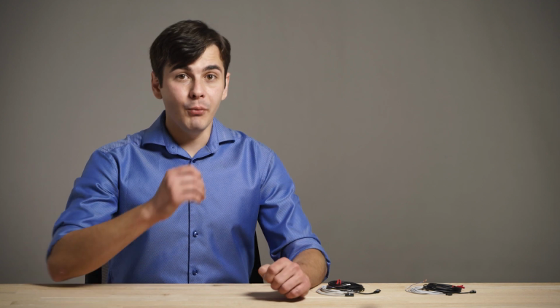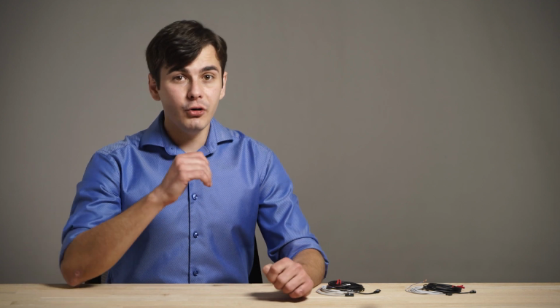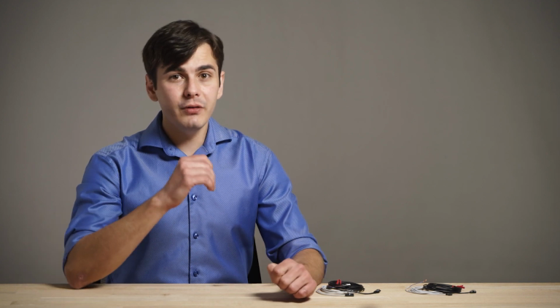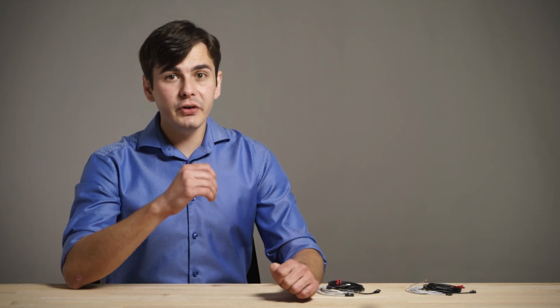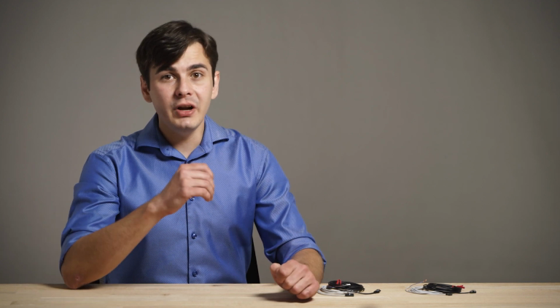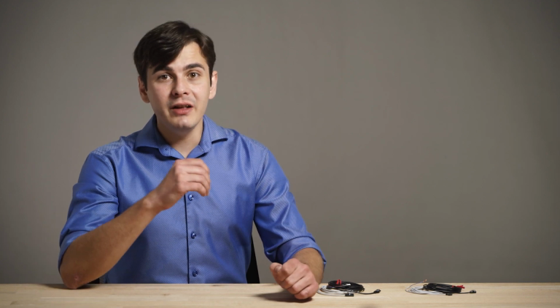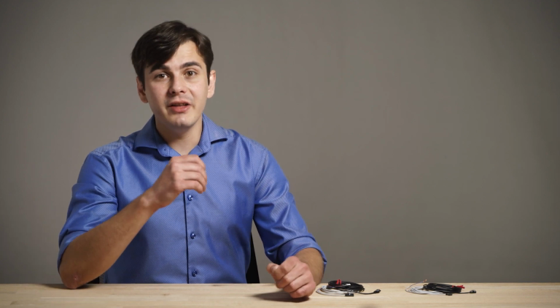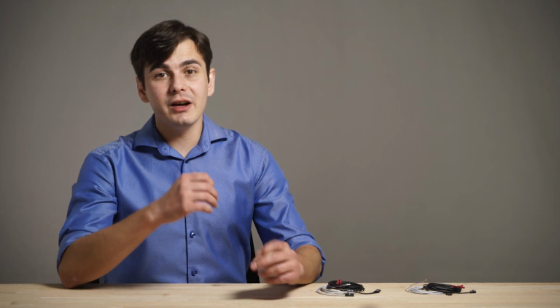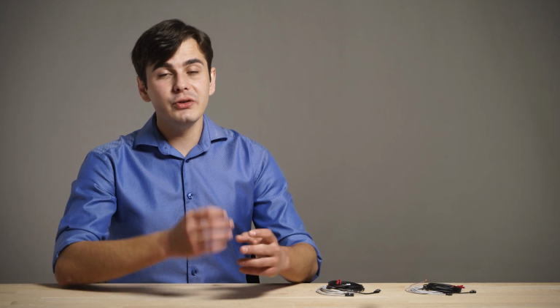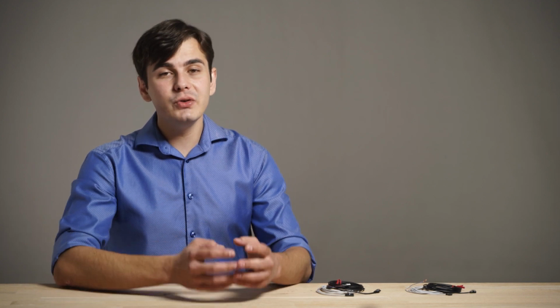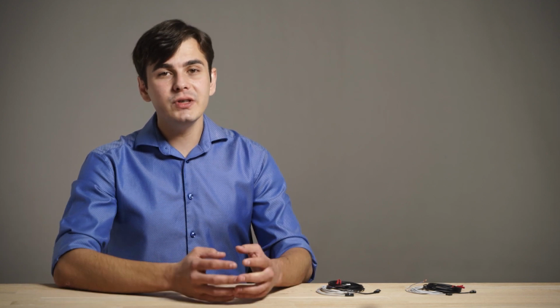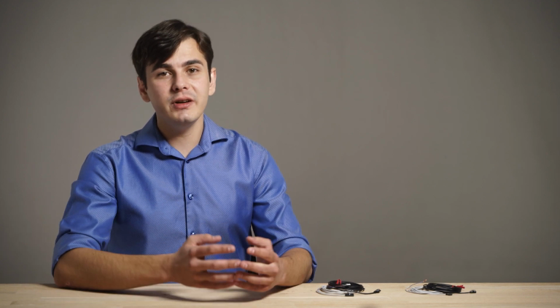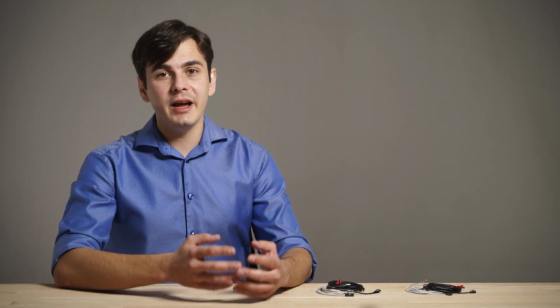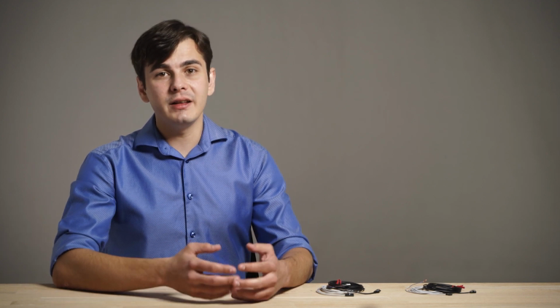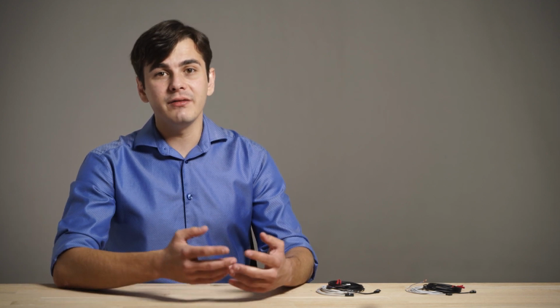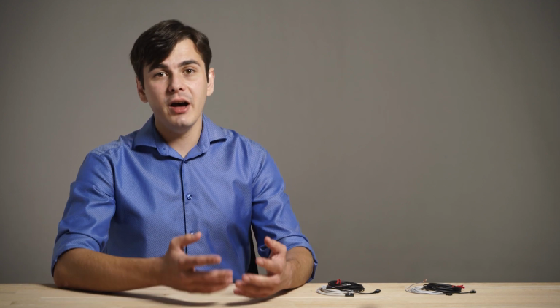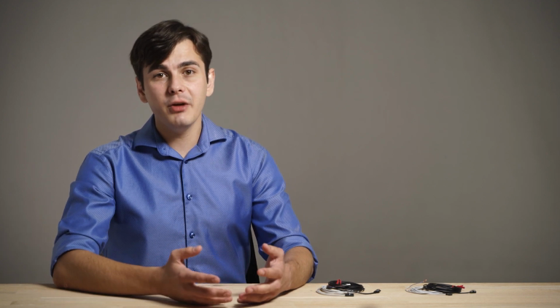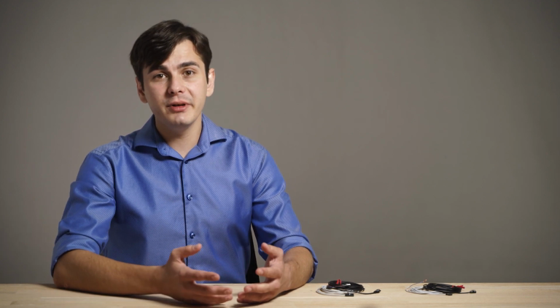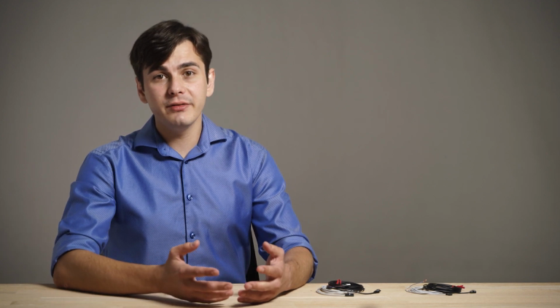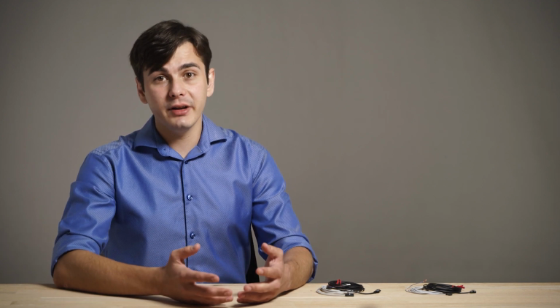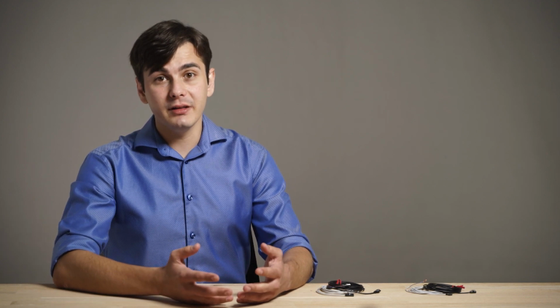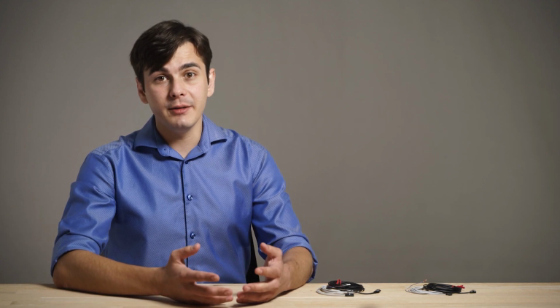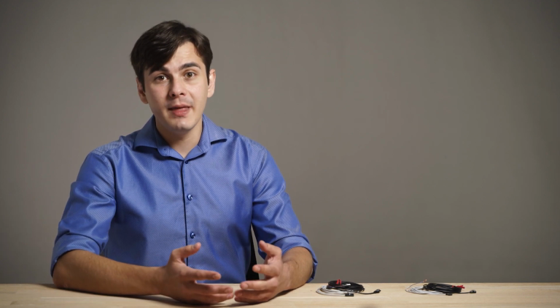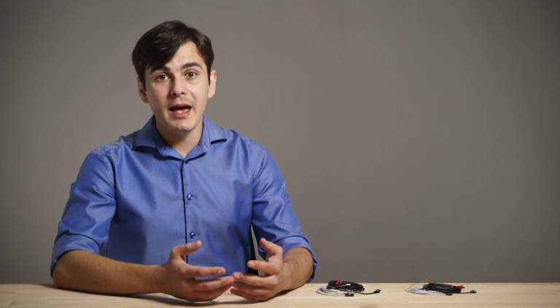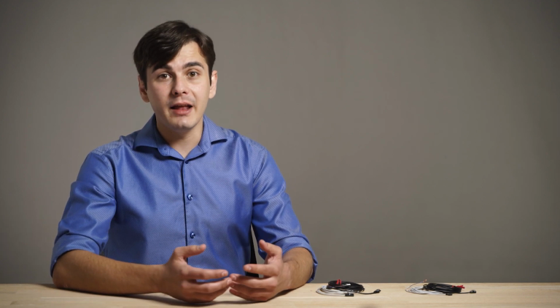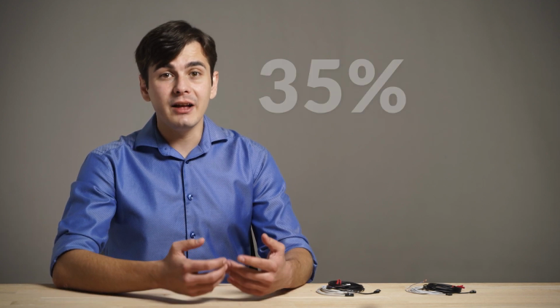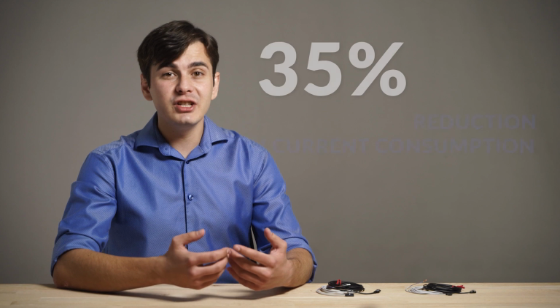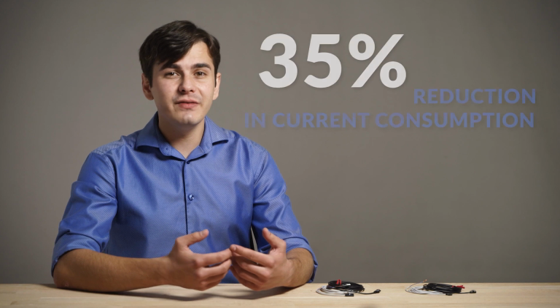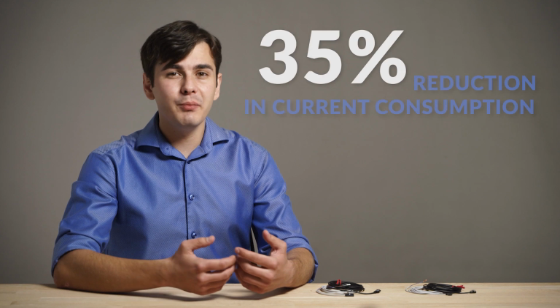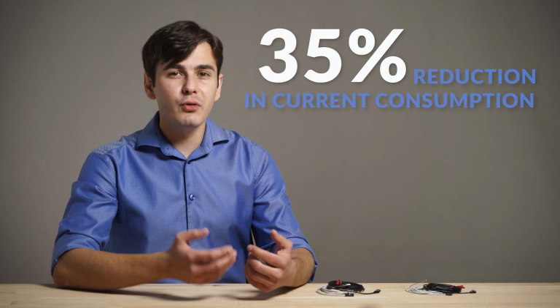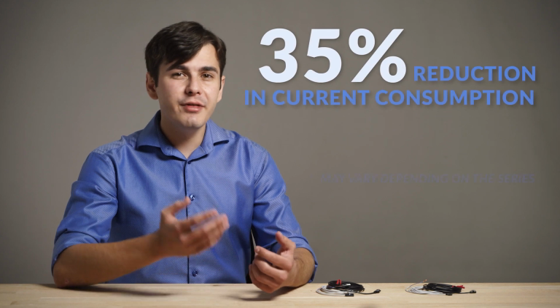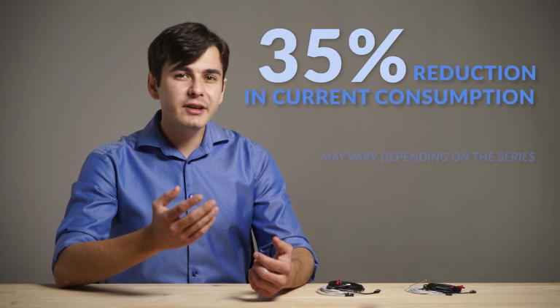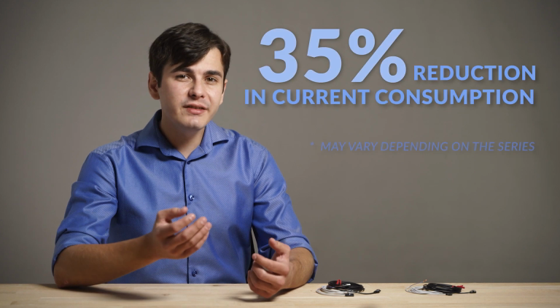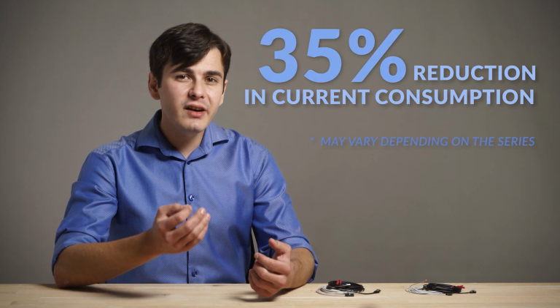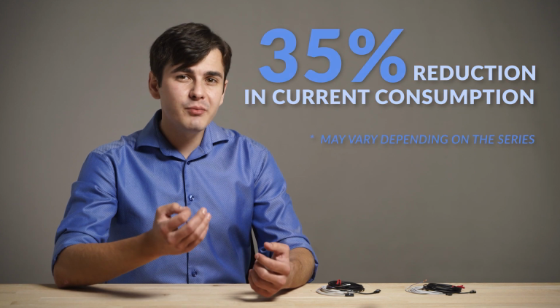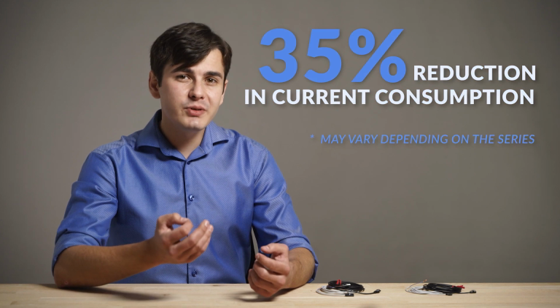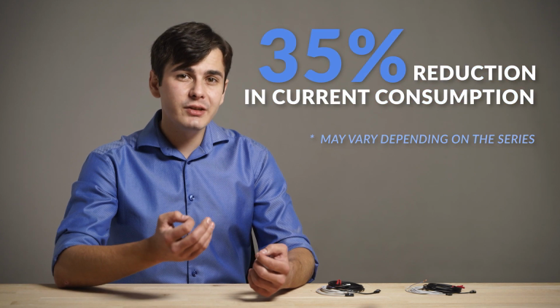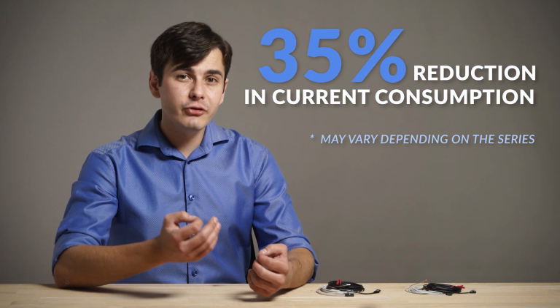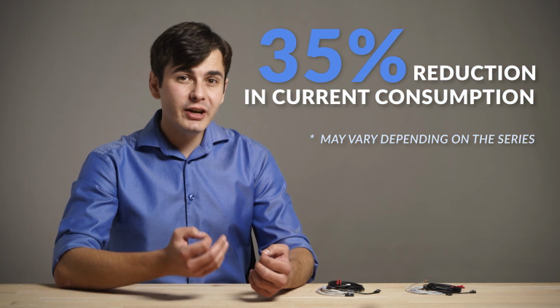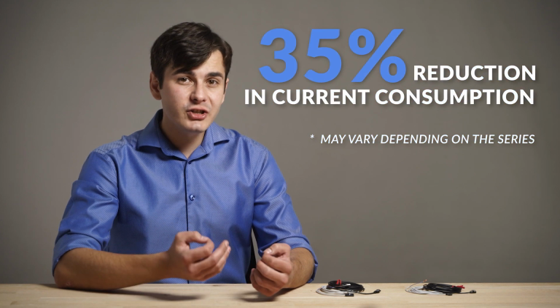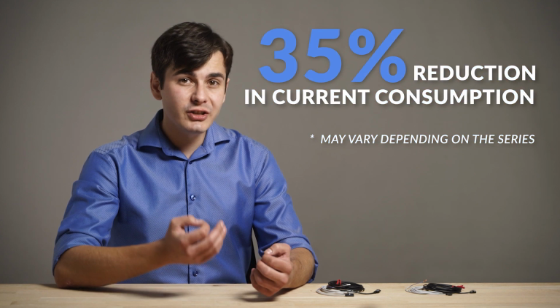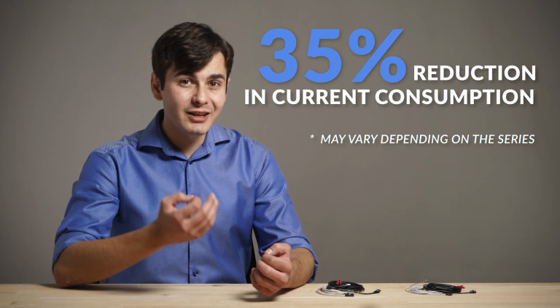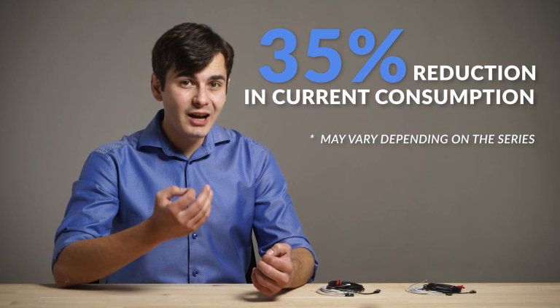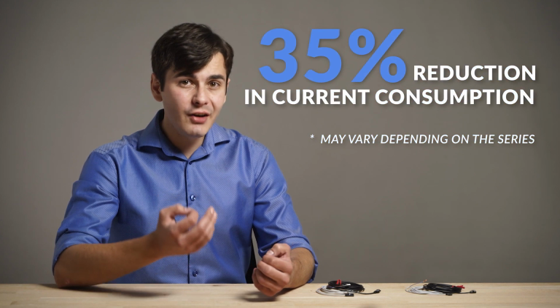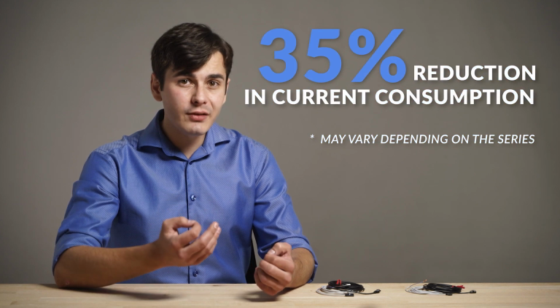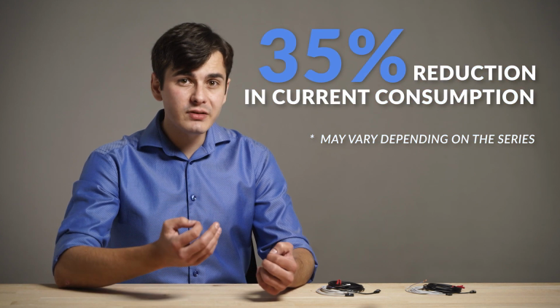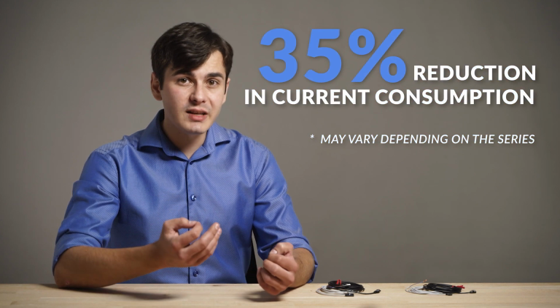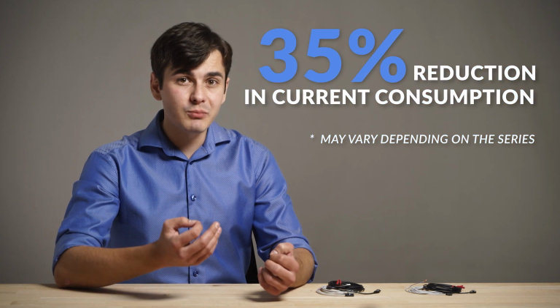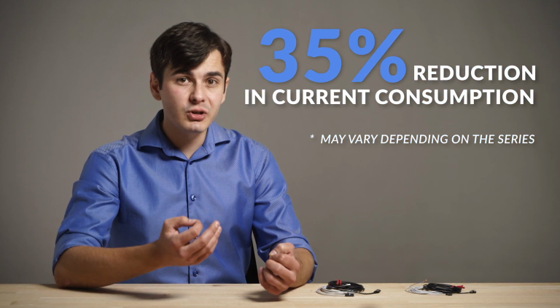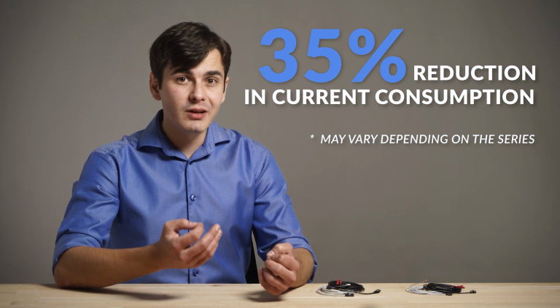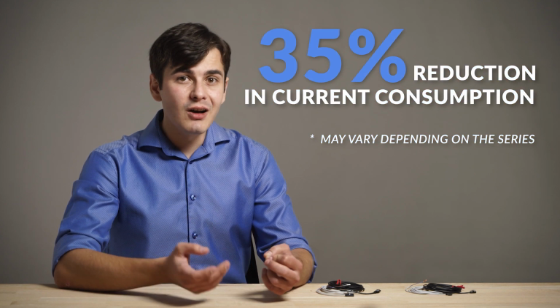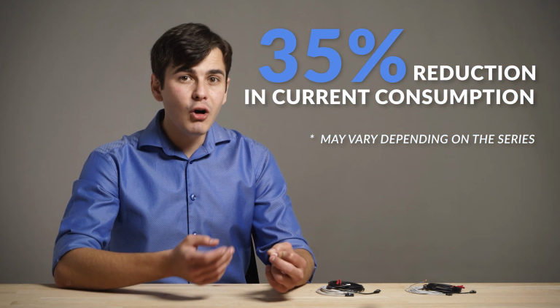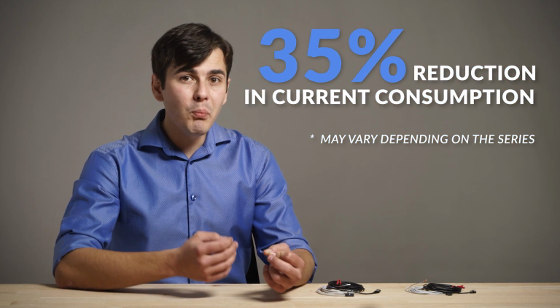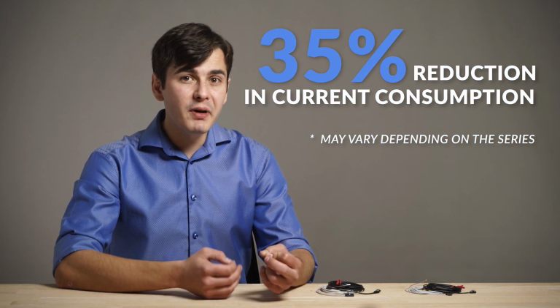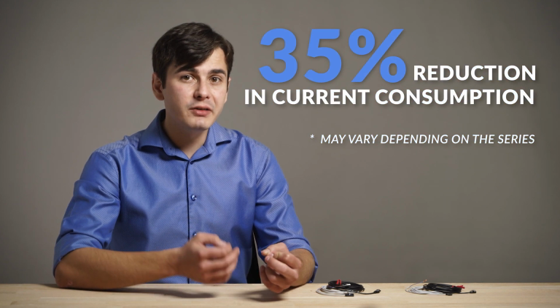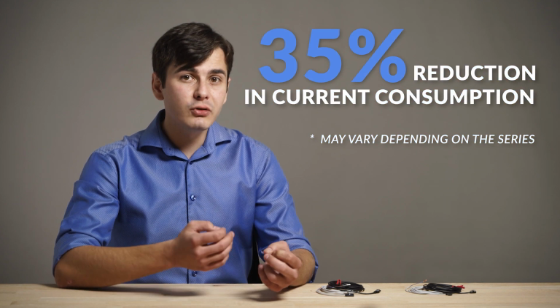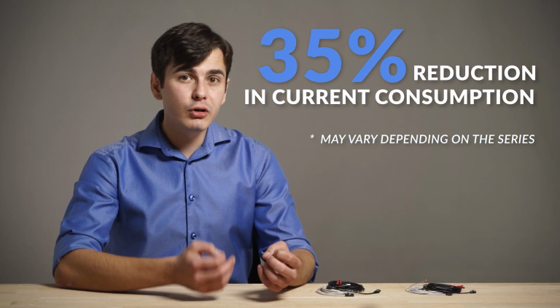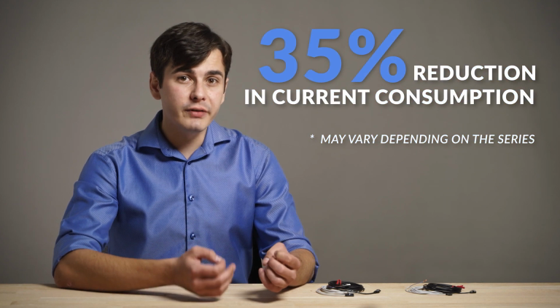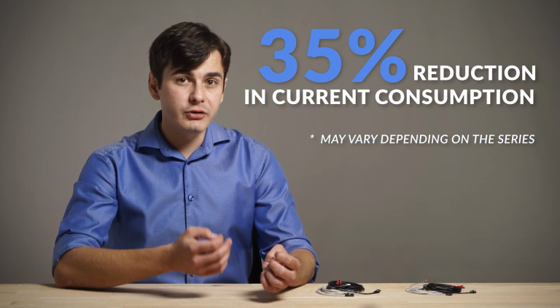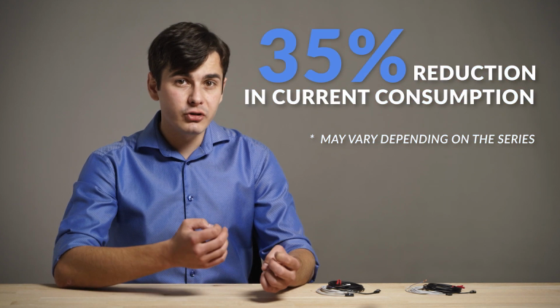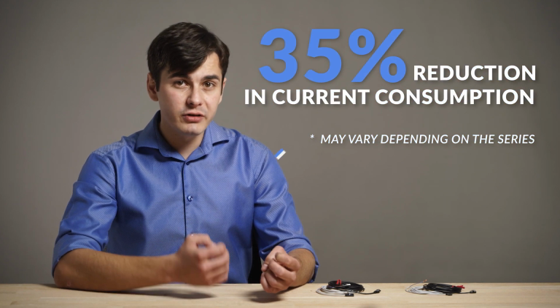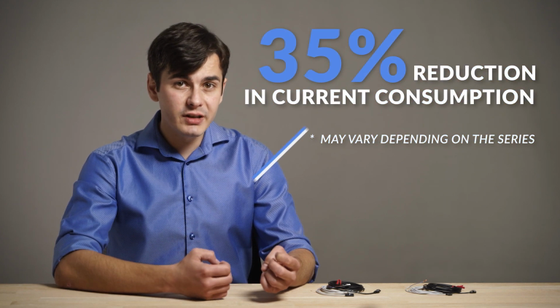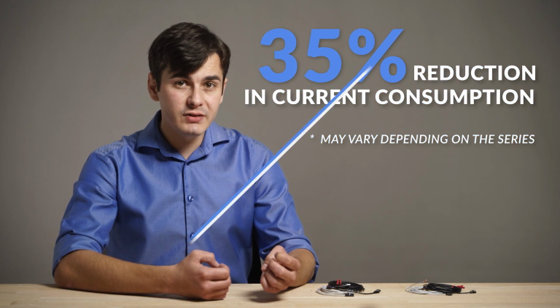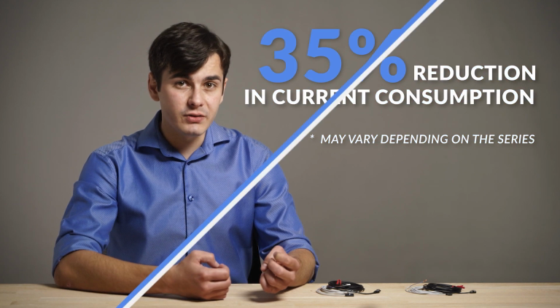Moreover, they are user- and environment-friendly and achieve up to 35% reduction in current consumption, compared to conventional sensors.